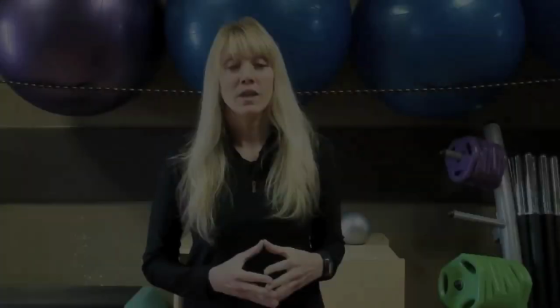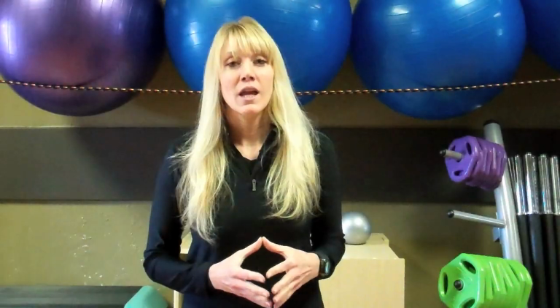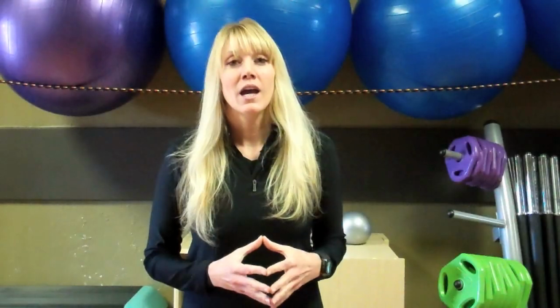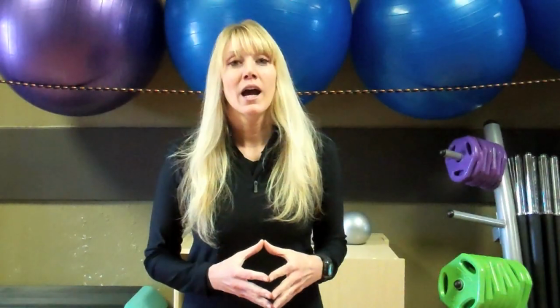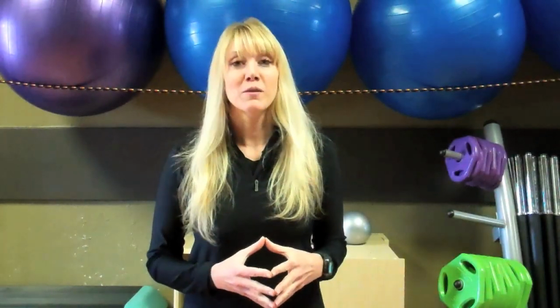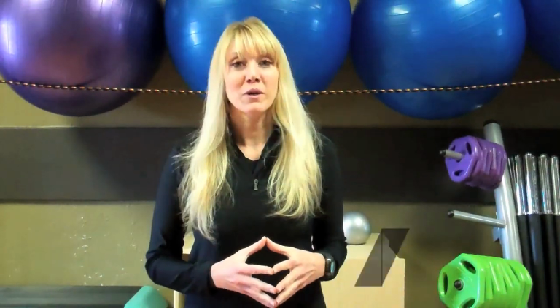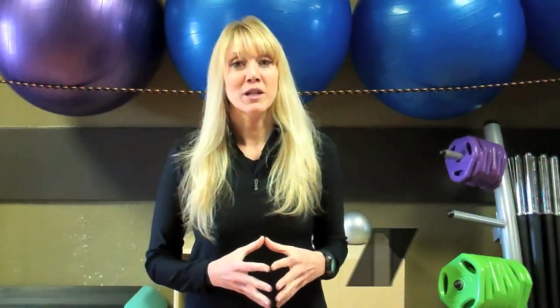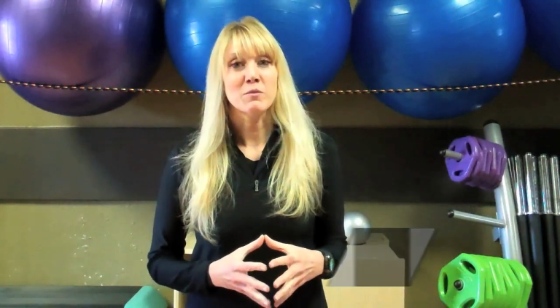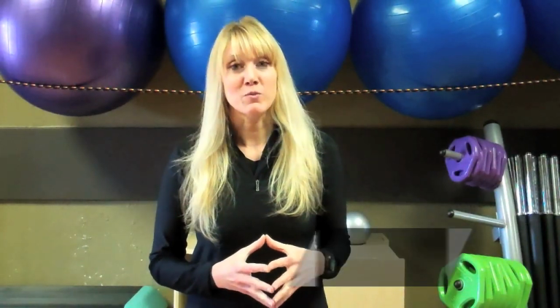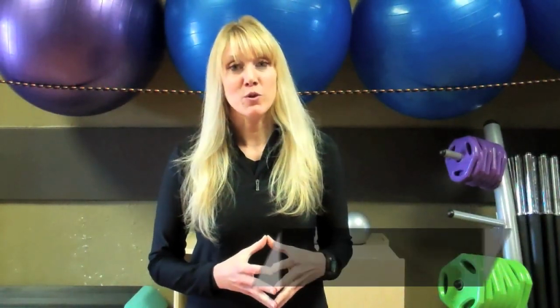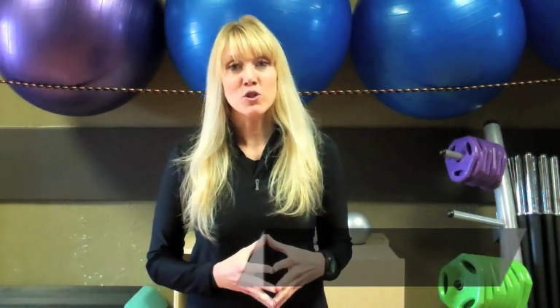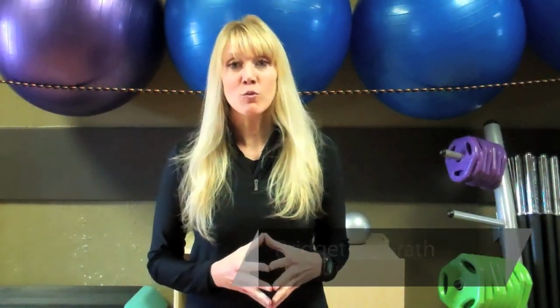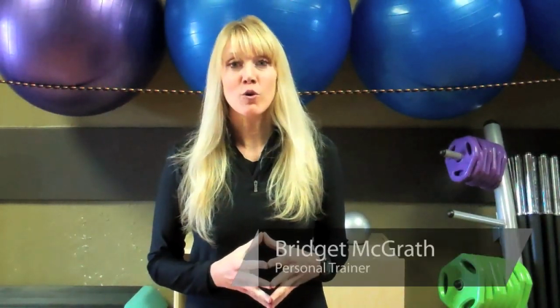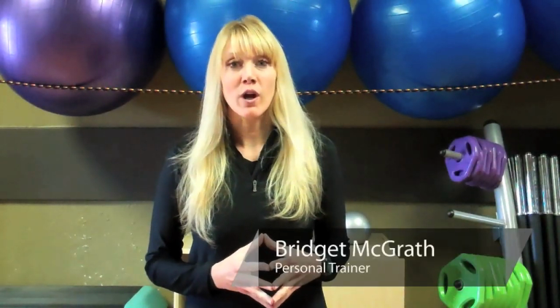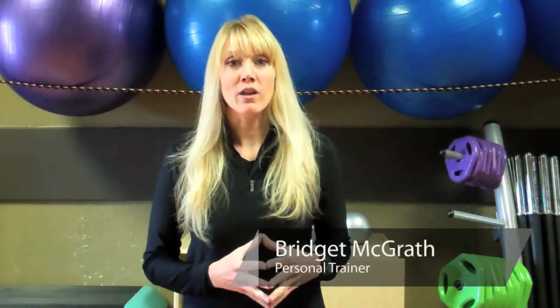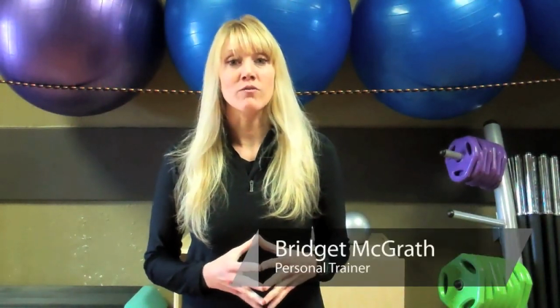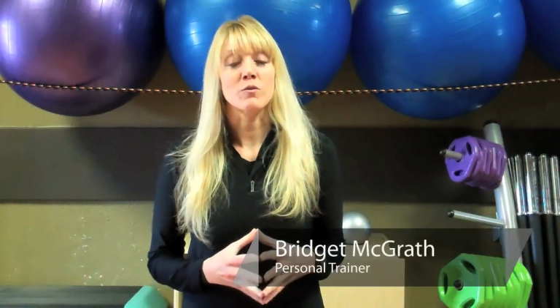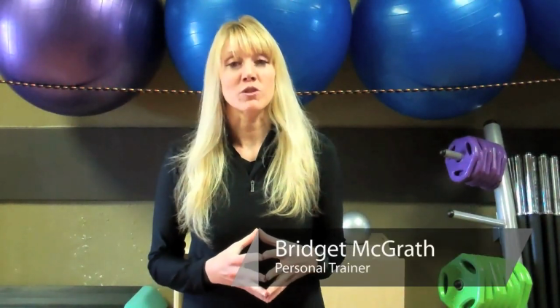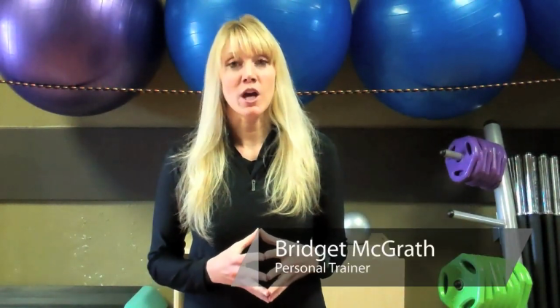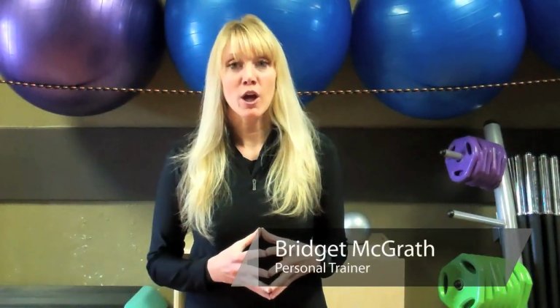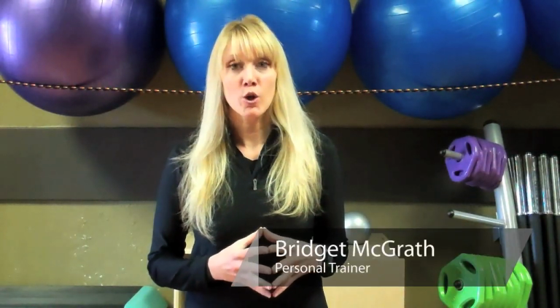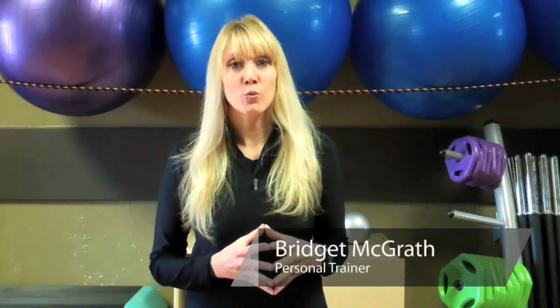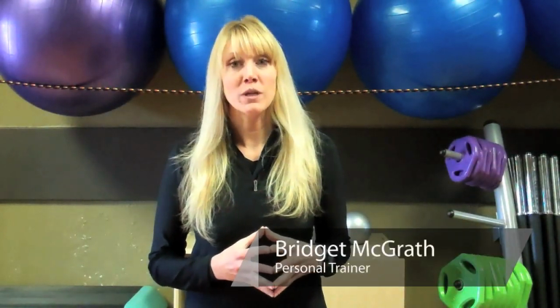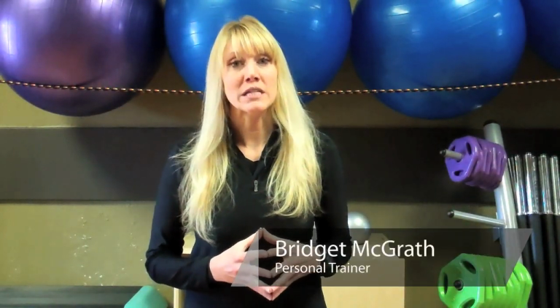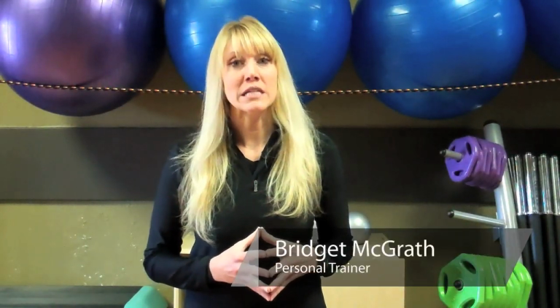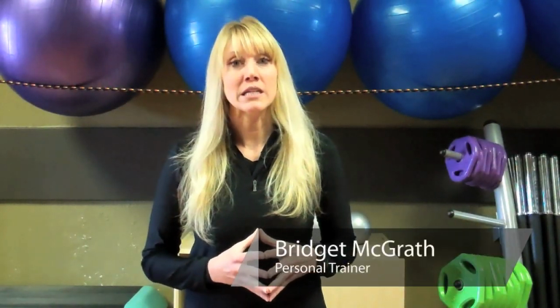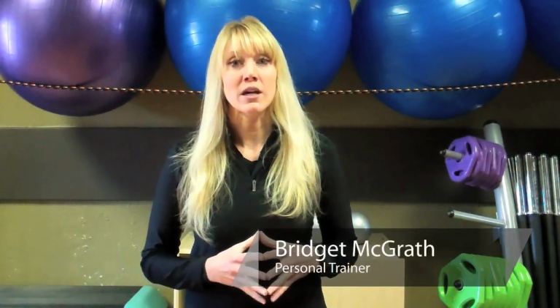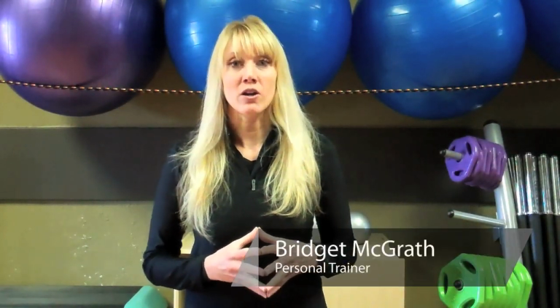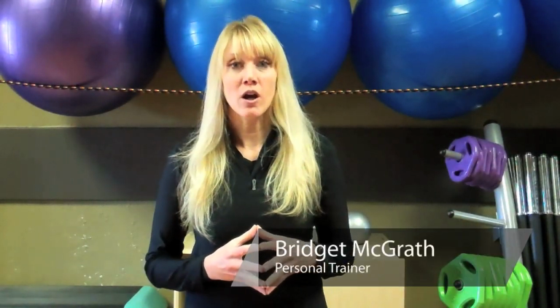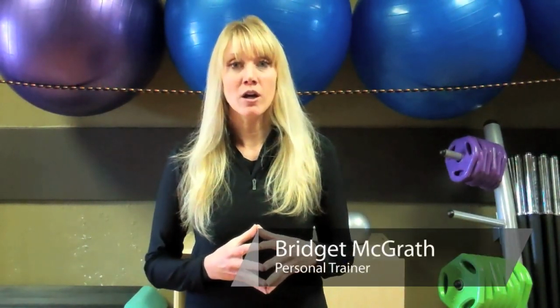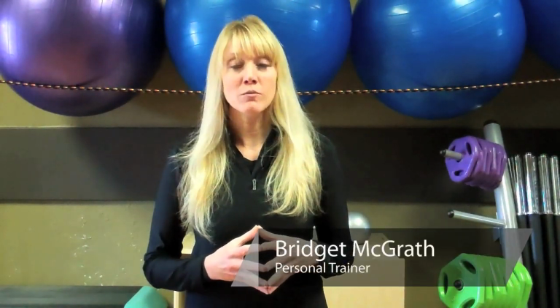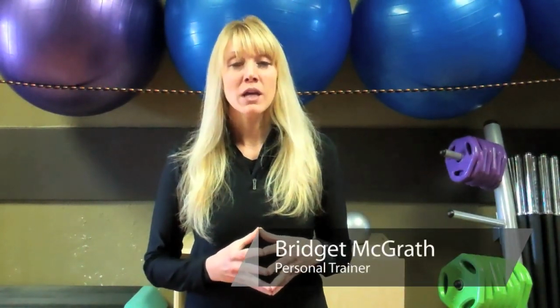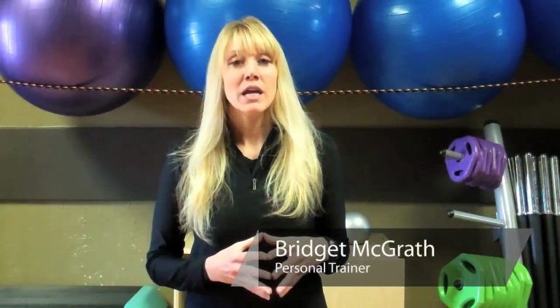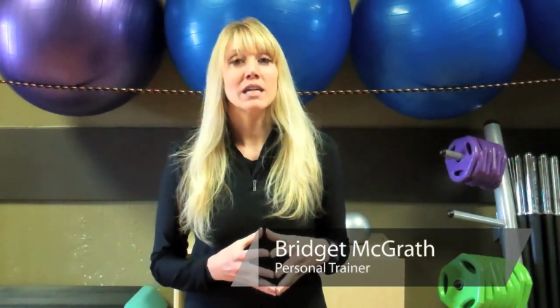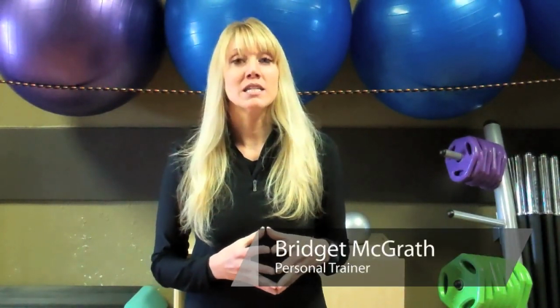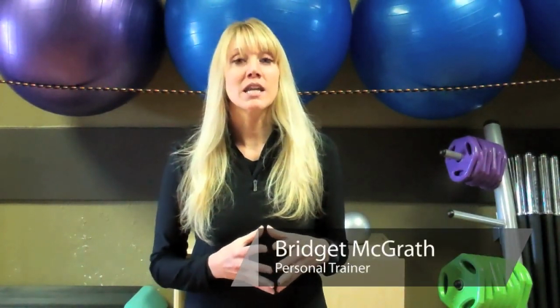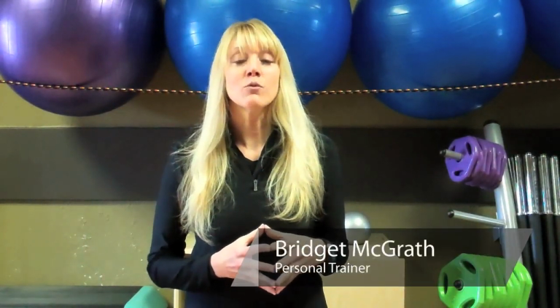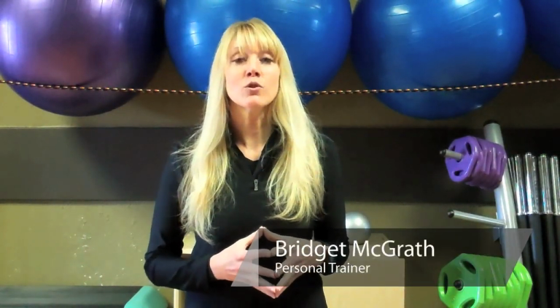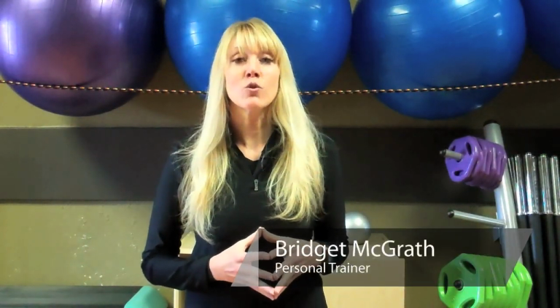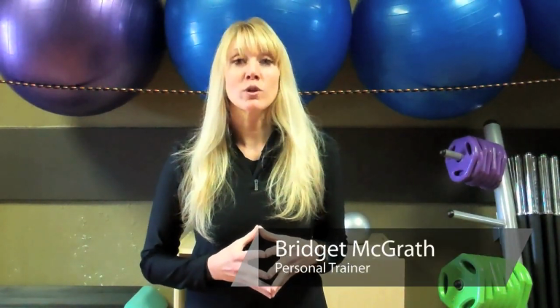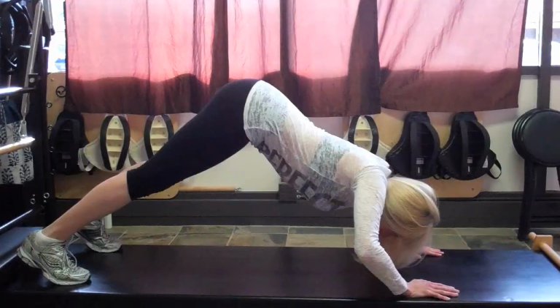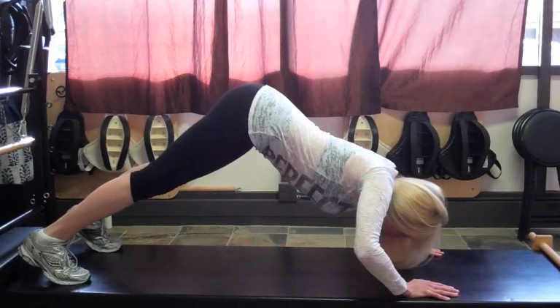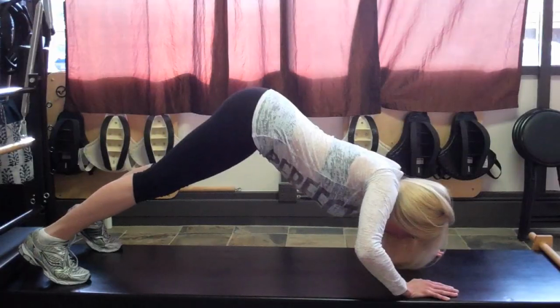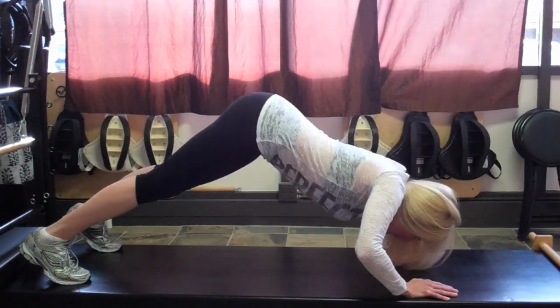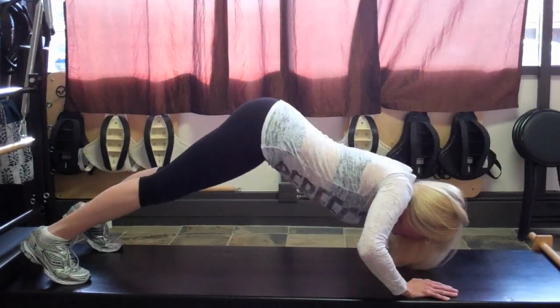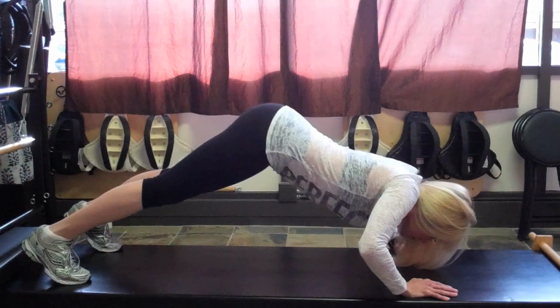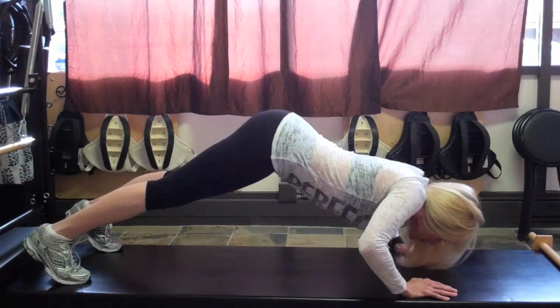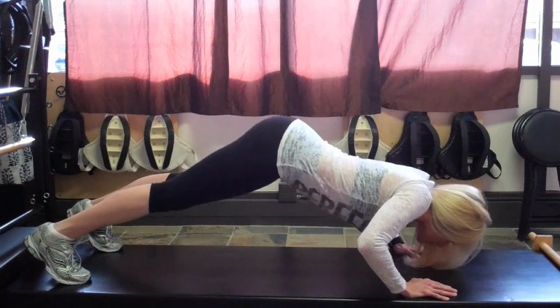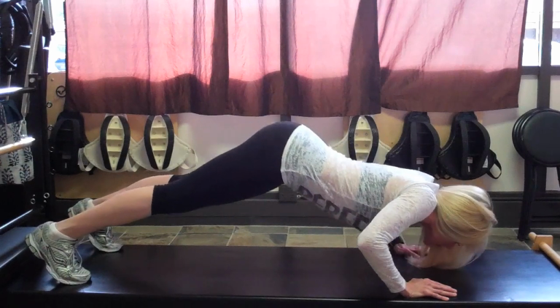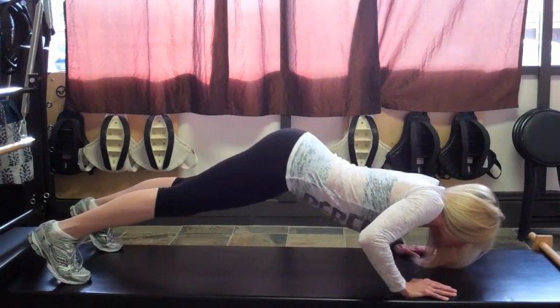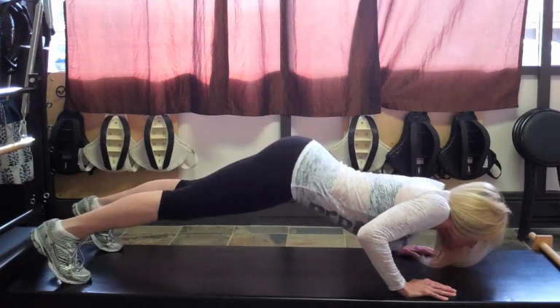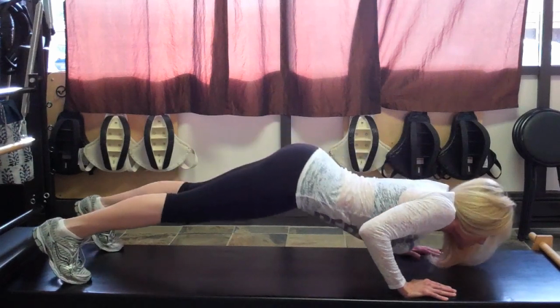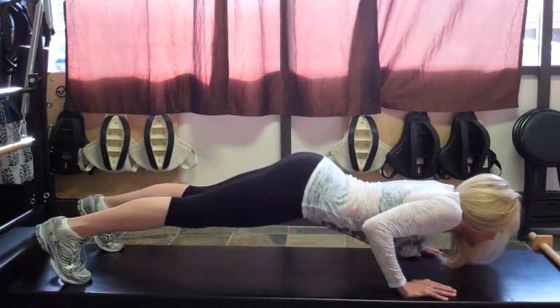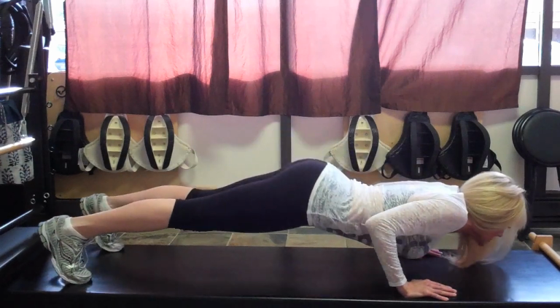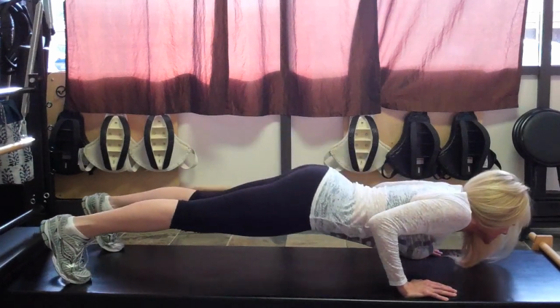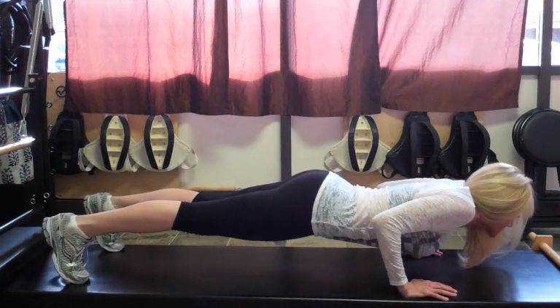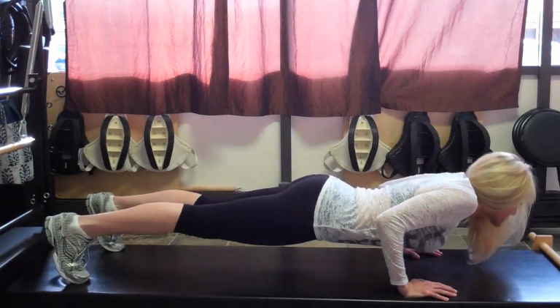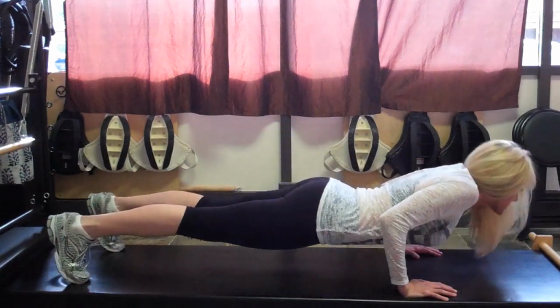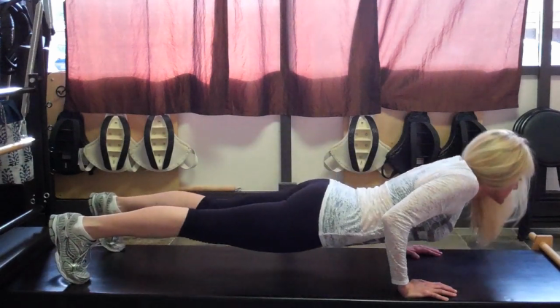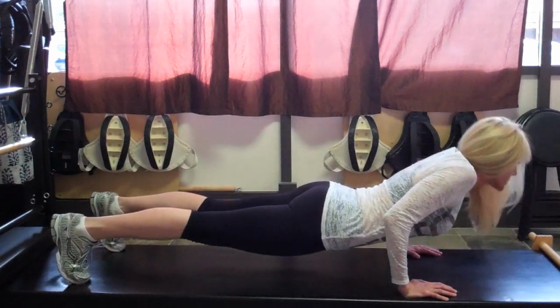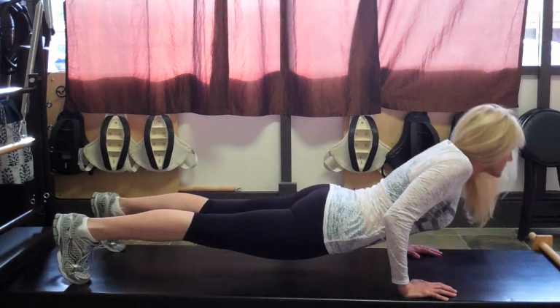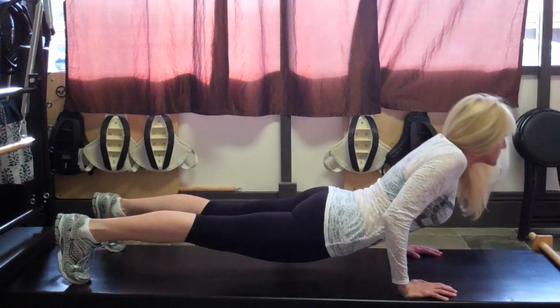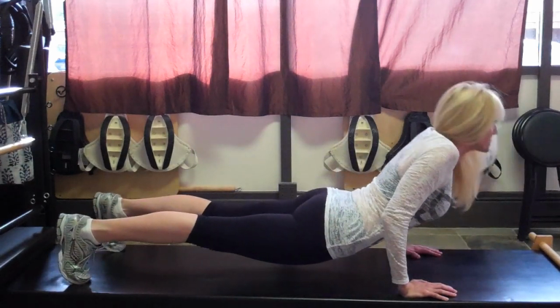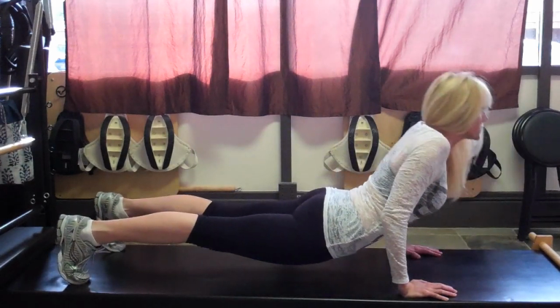Hi, my name is Bridget McGrath from TahoePT.com, and today we're going to talk about how to do an Indian or Hindu push-up.